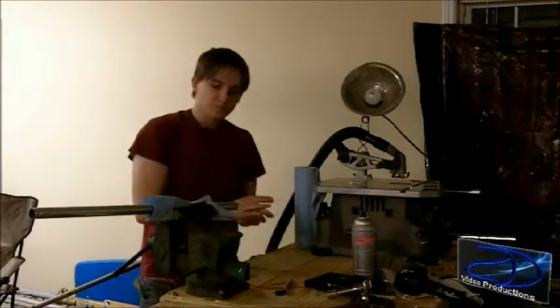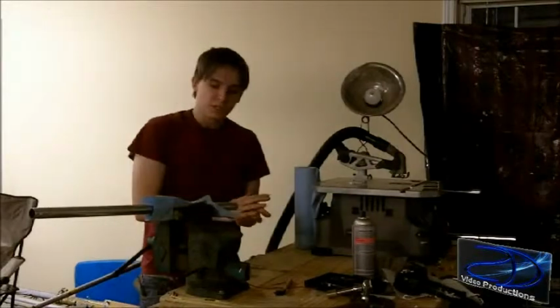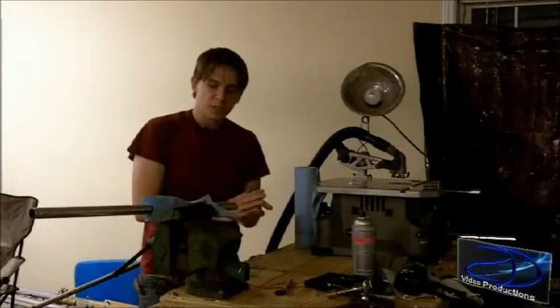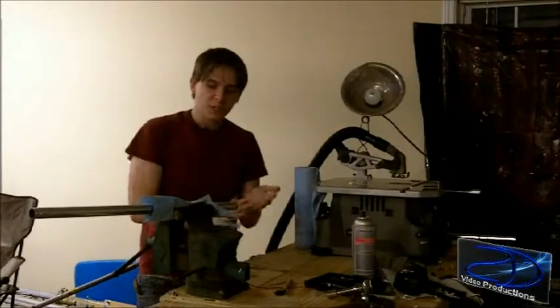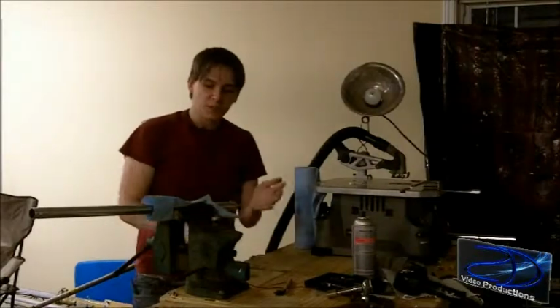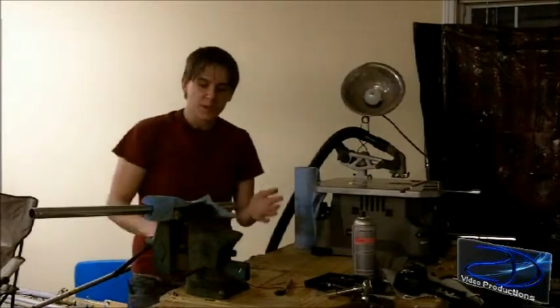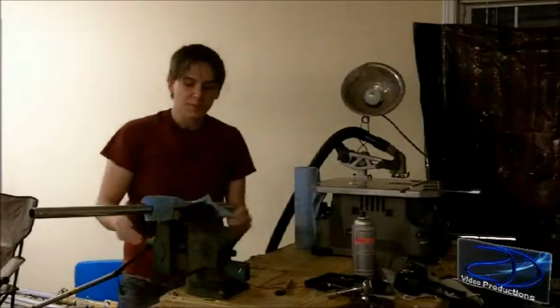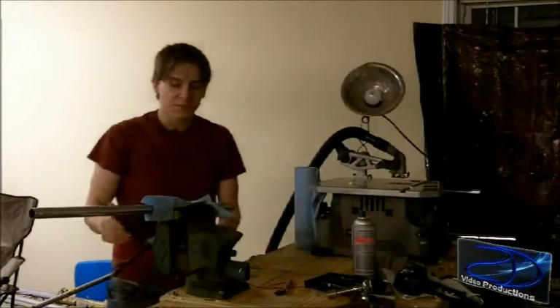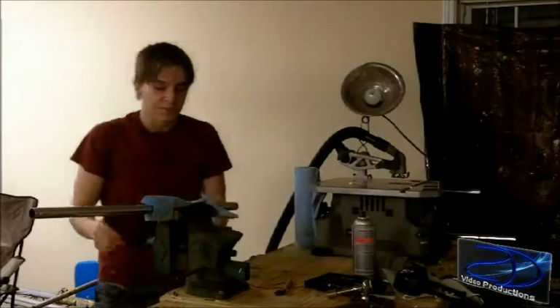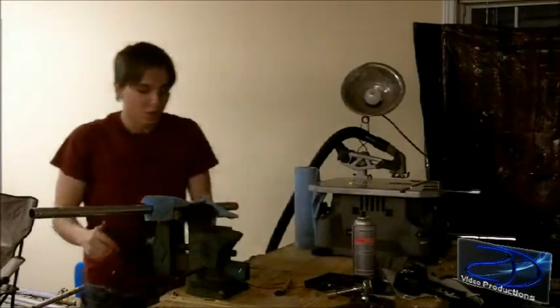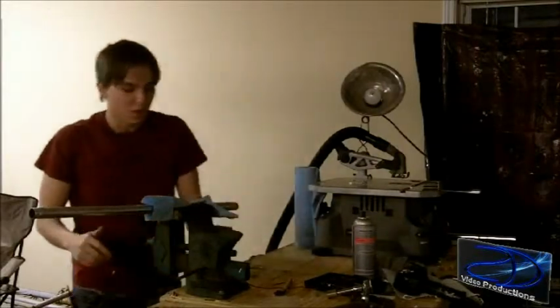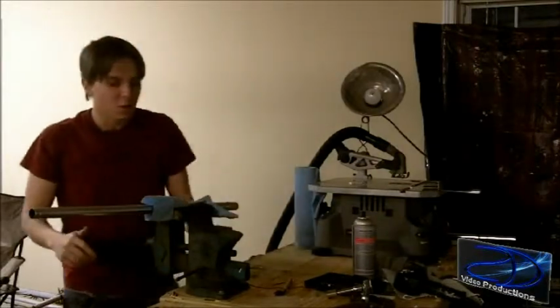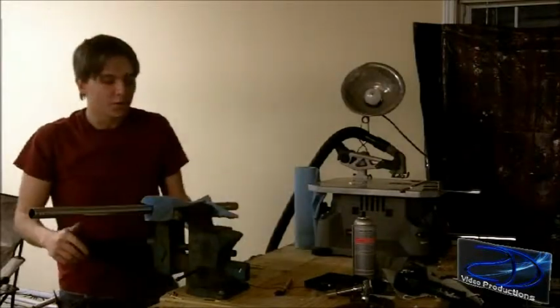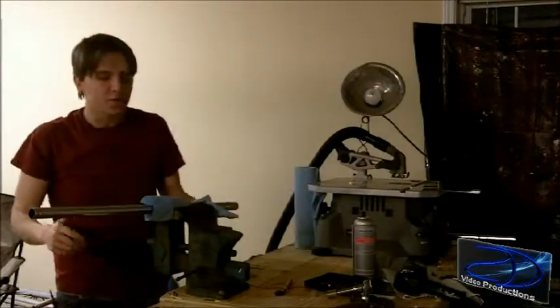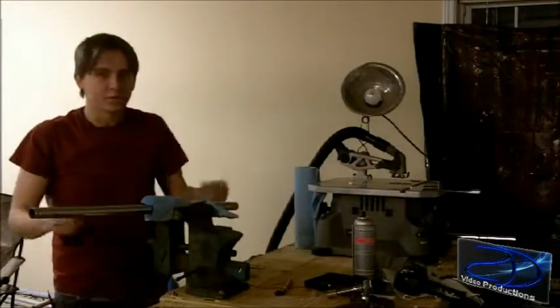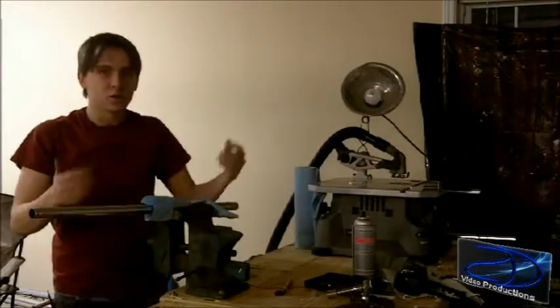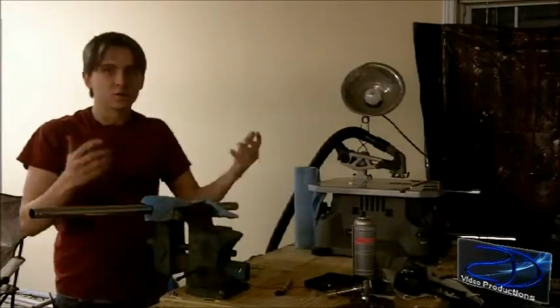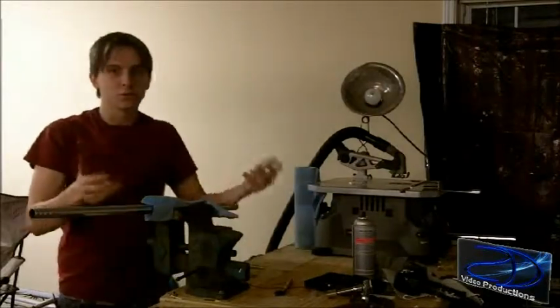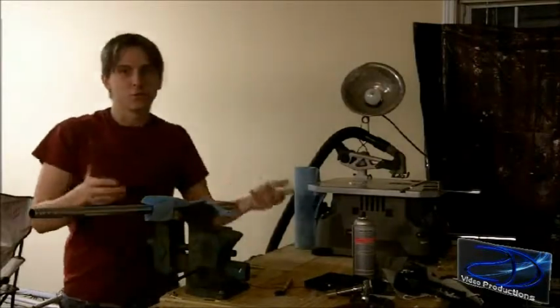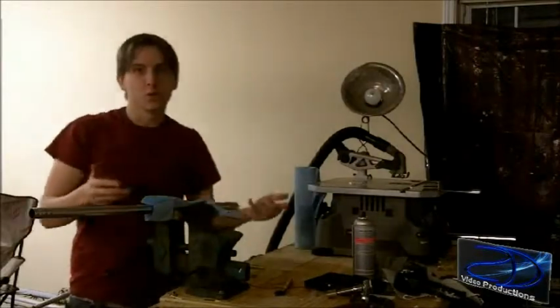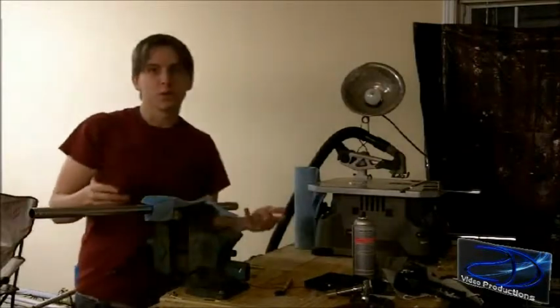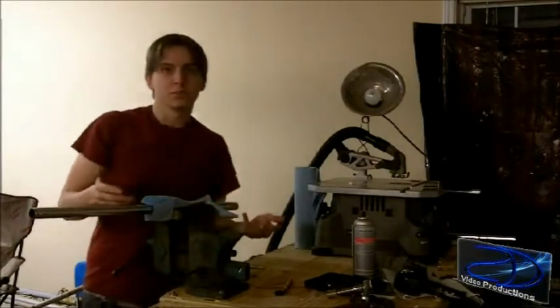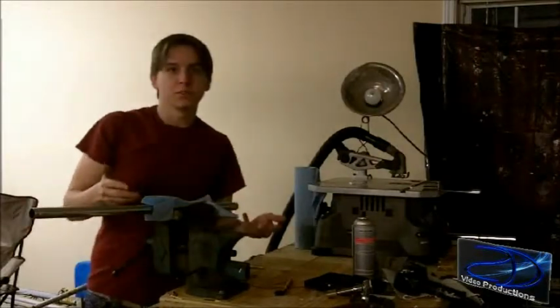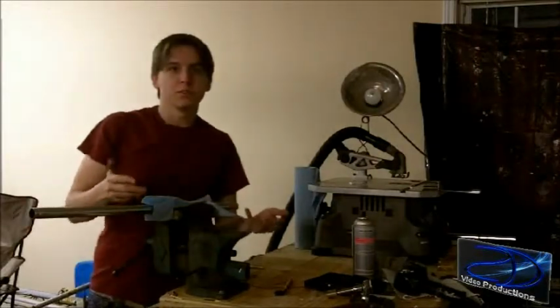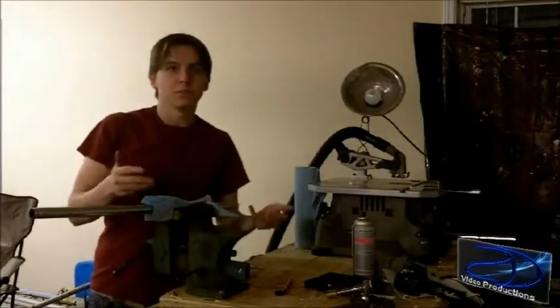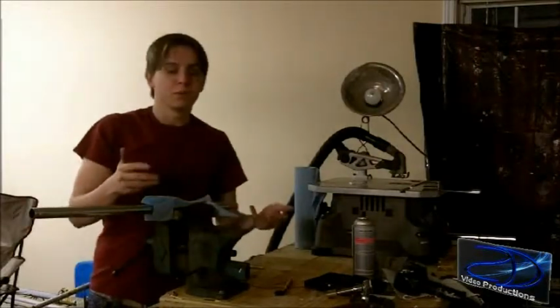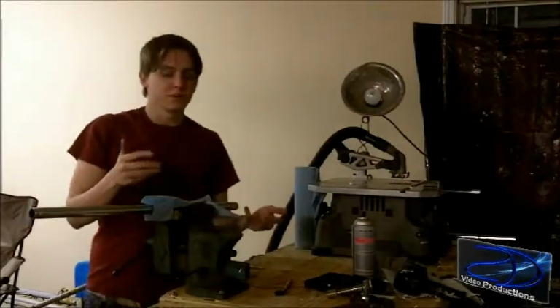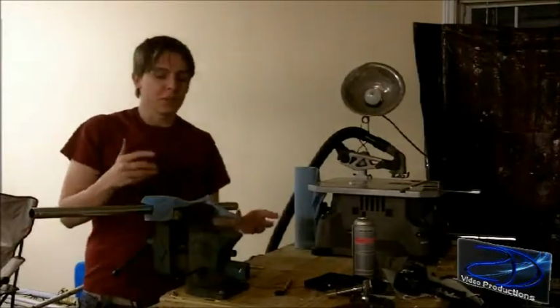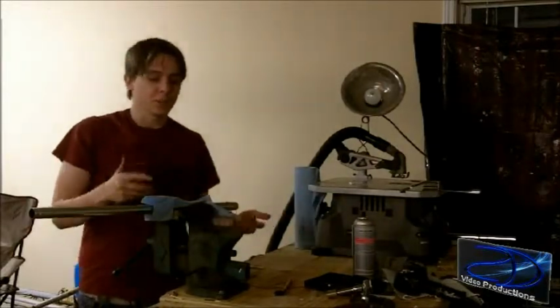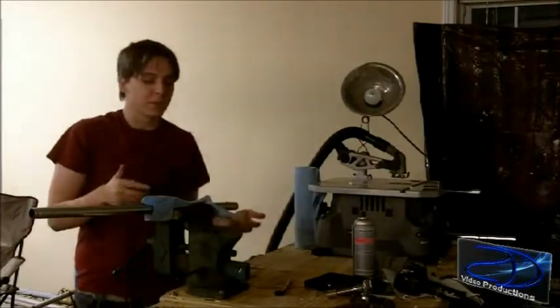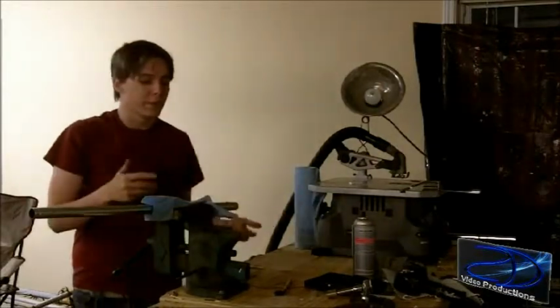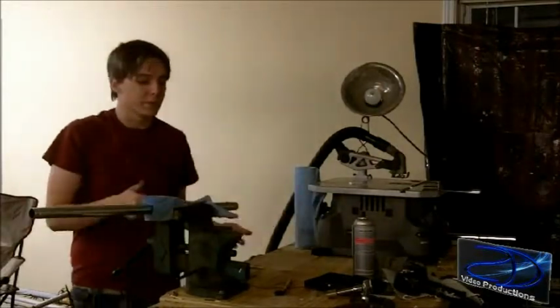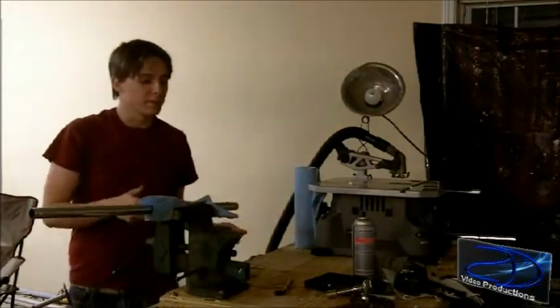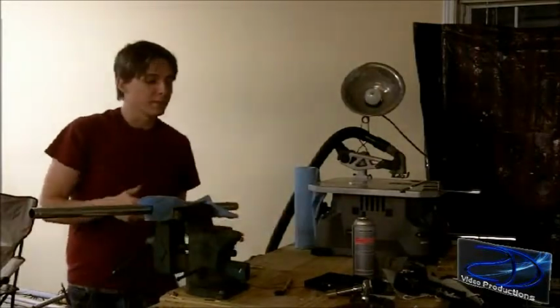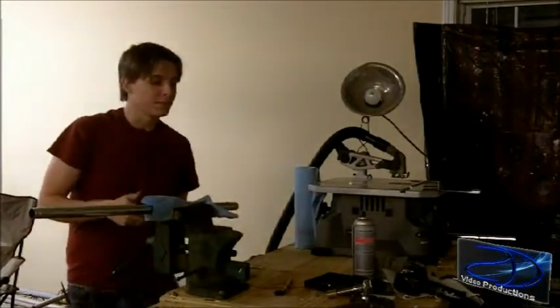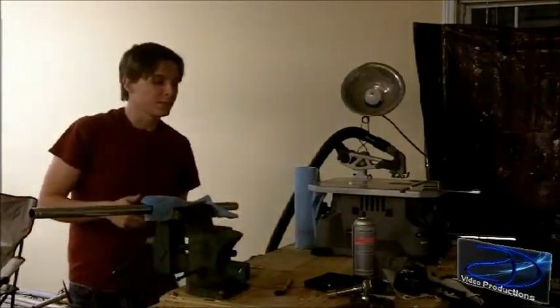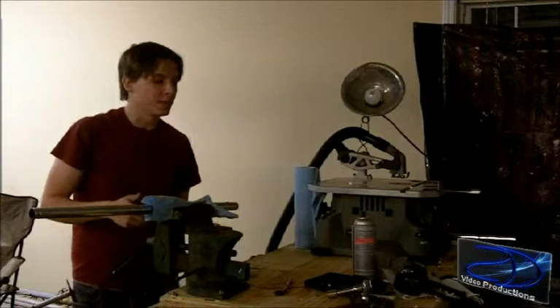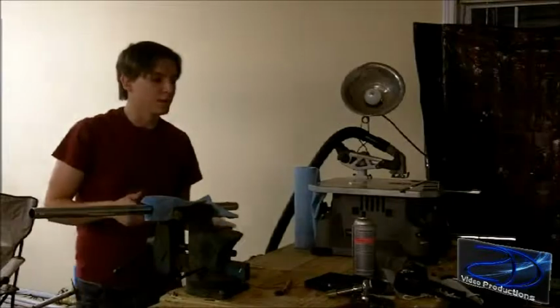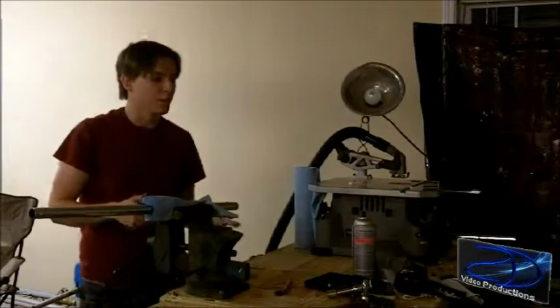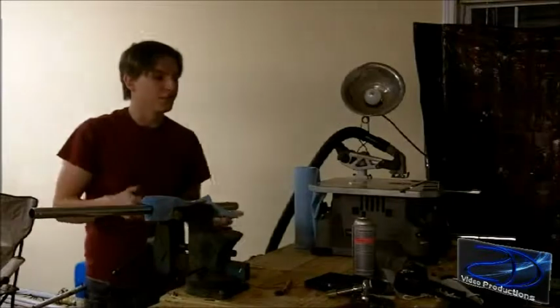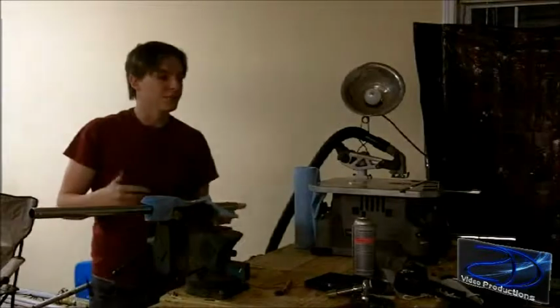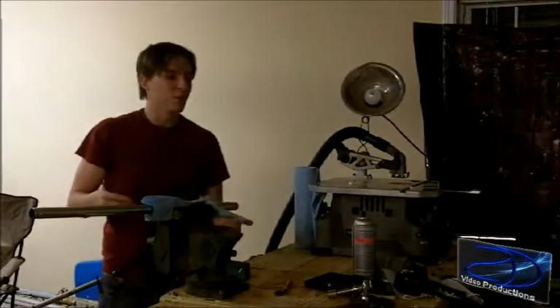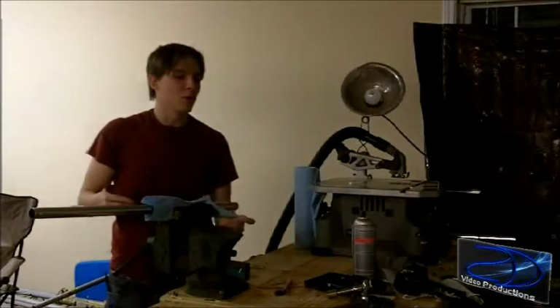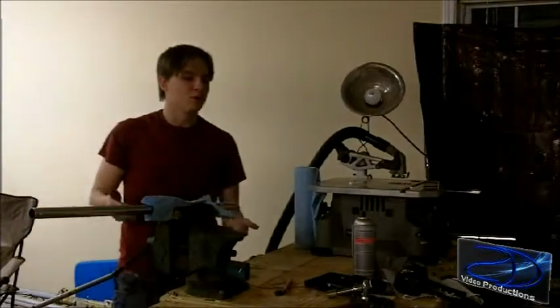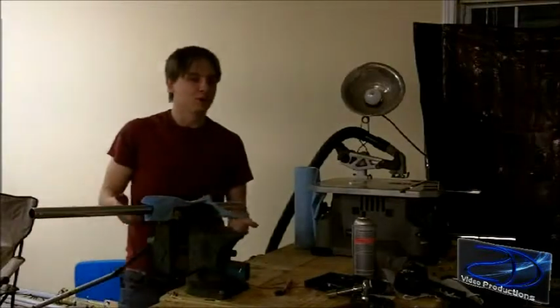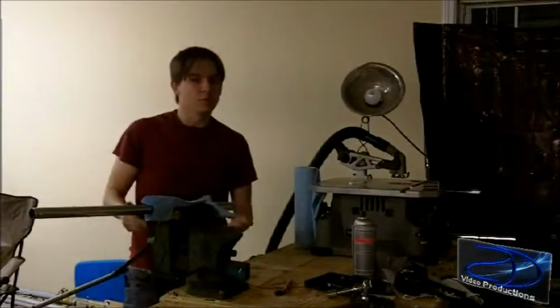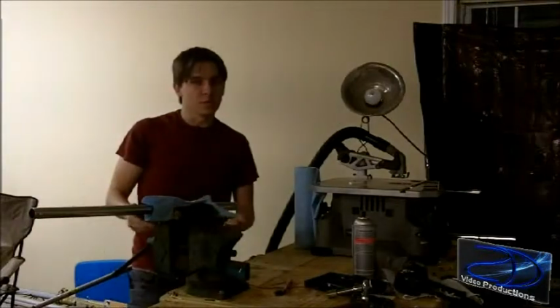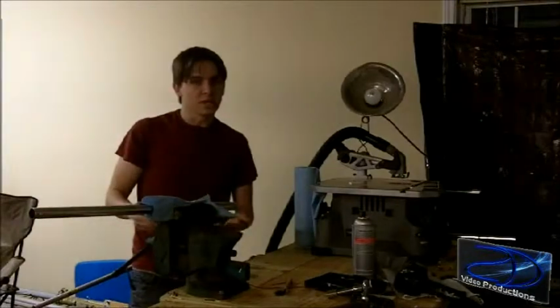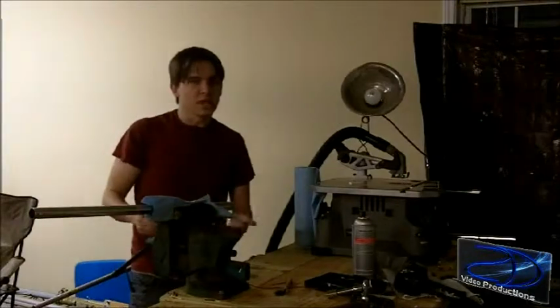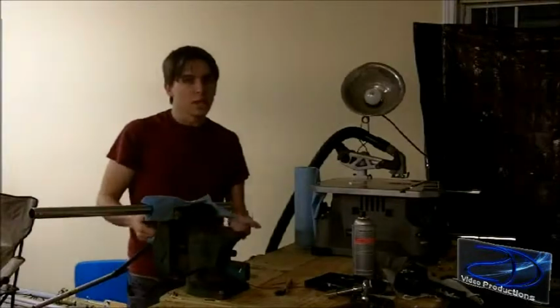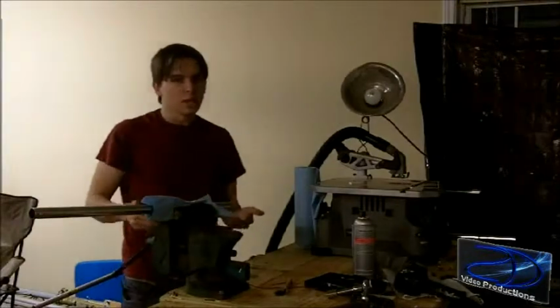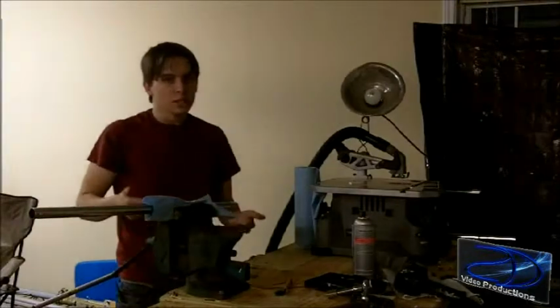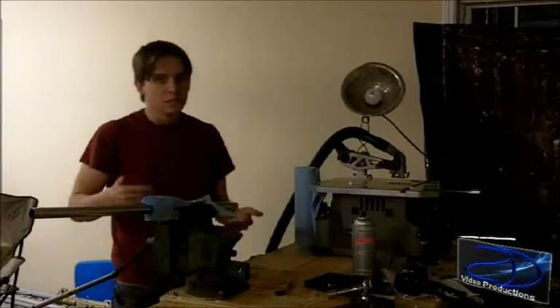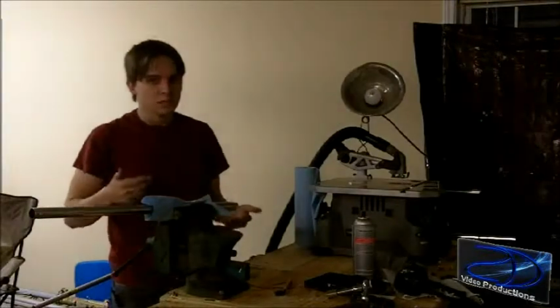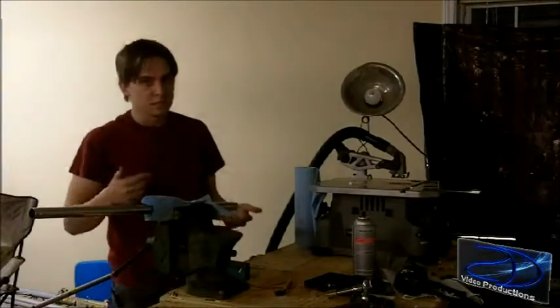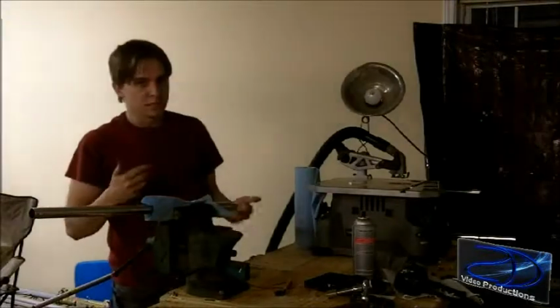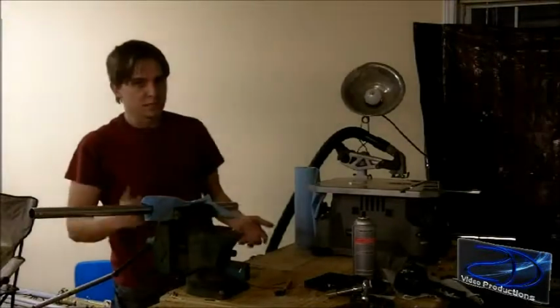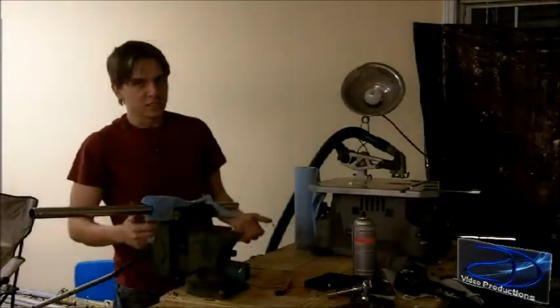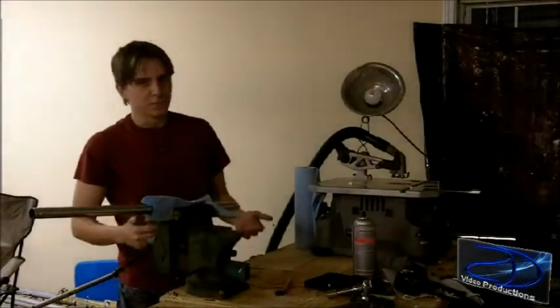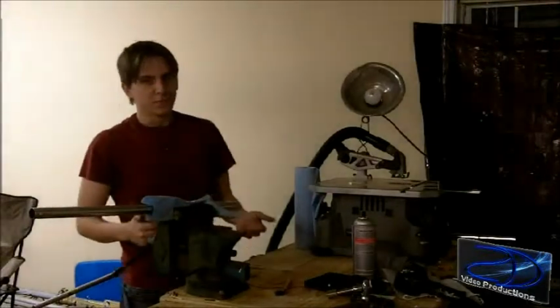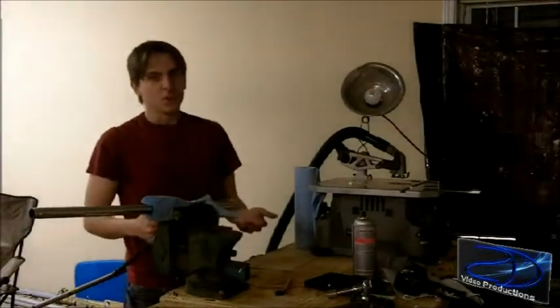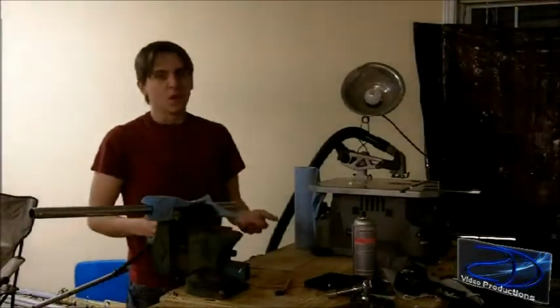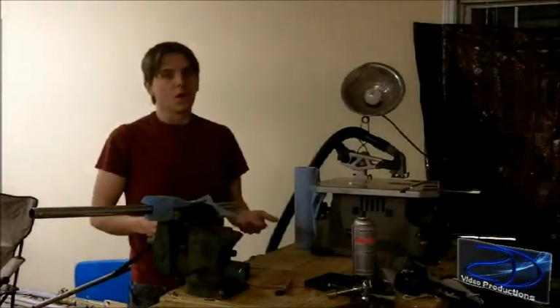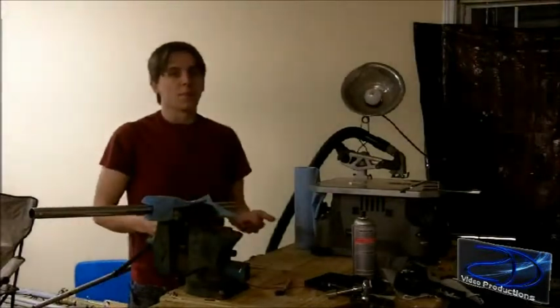You can make this as long or as tall as you want to. Personally, my jib arm is going to be 10 feet long.